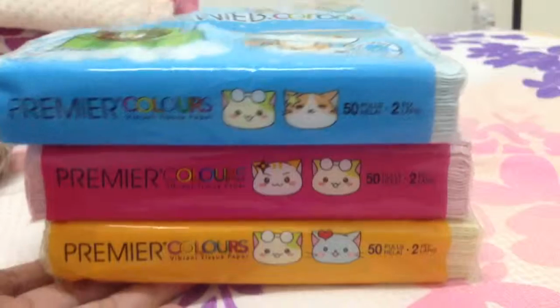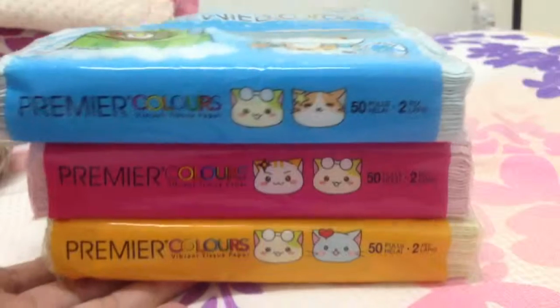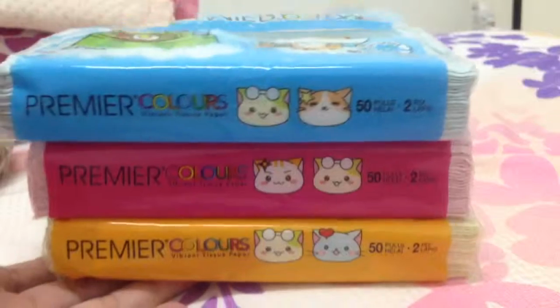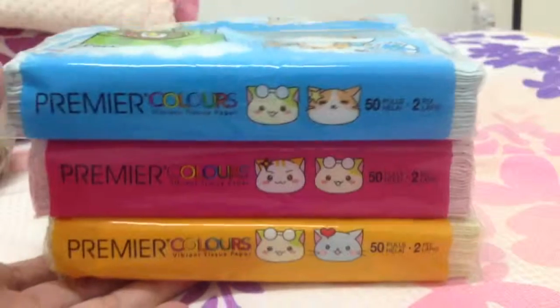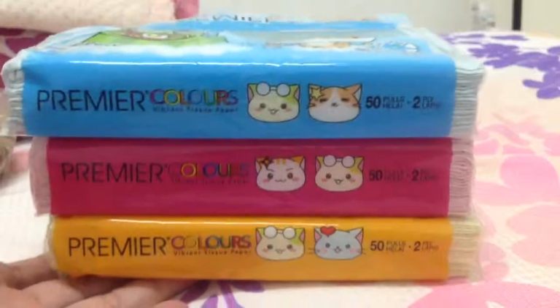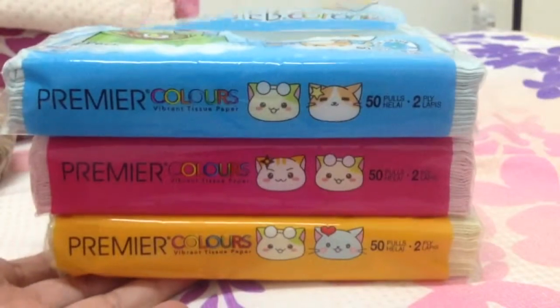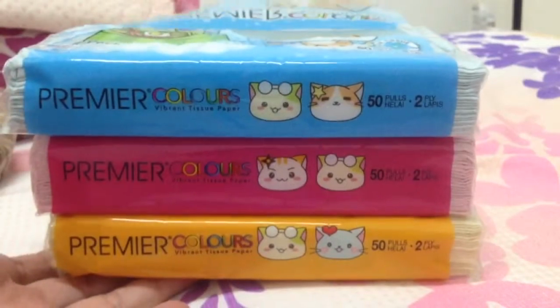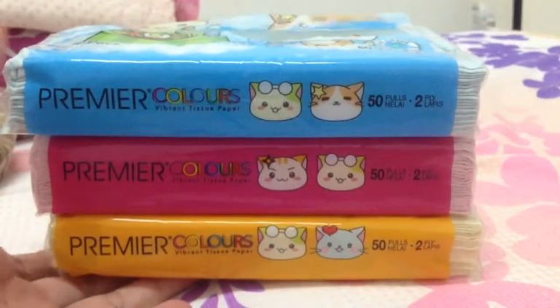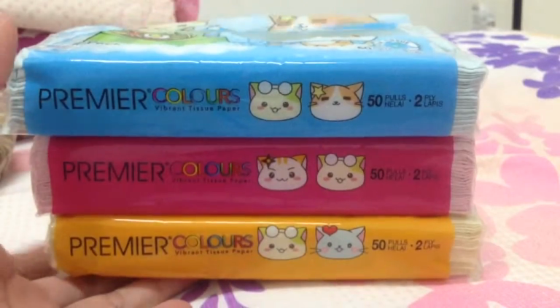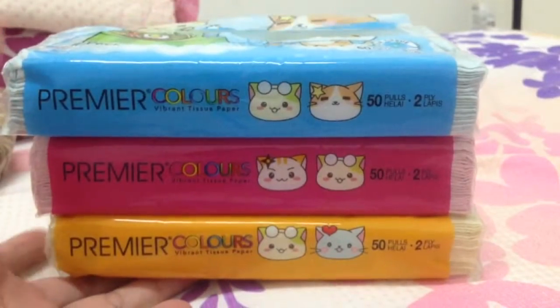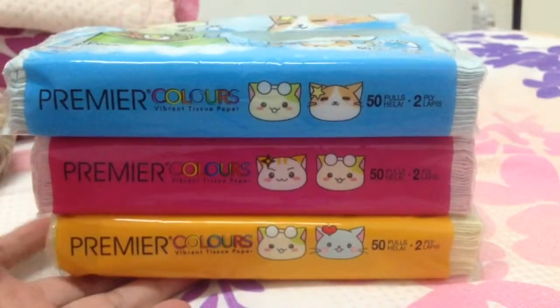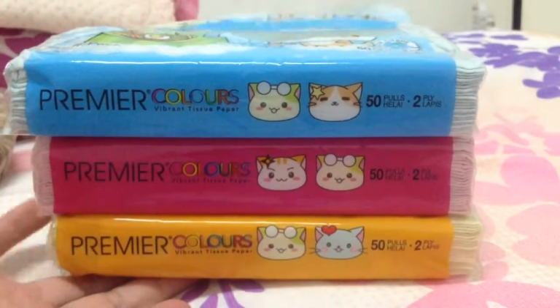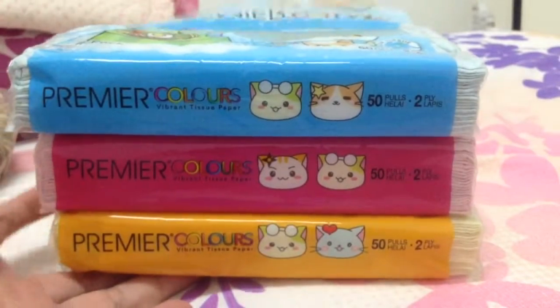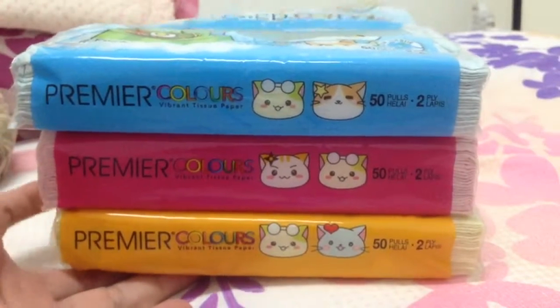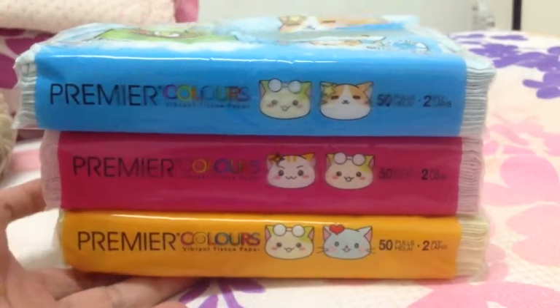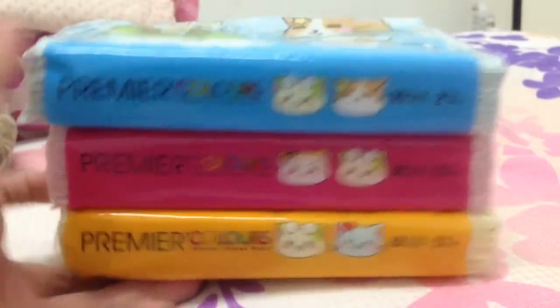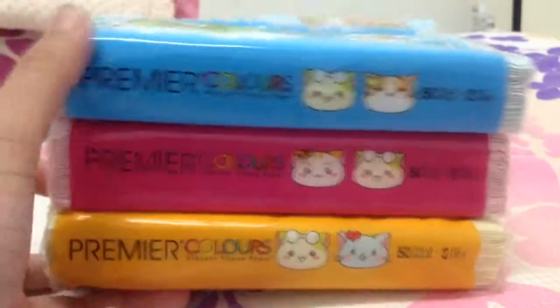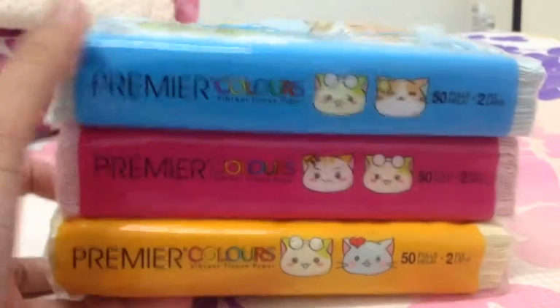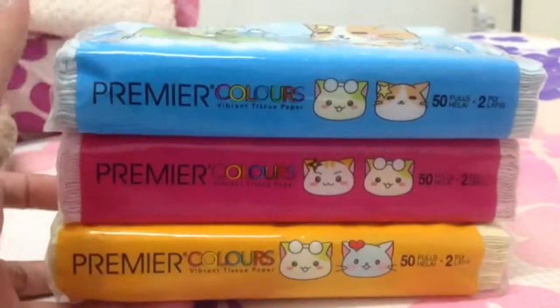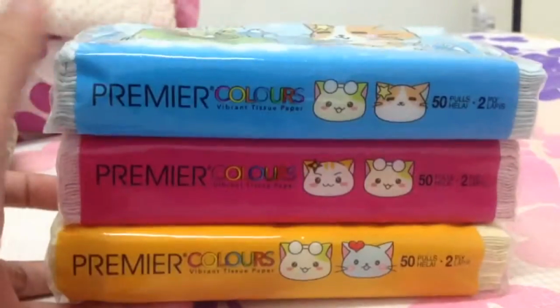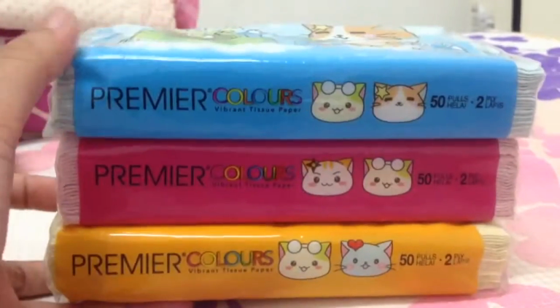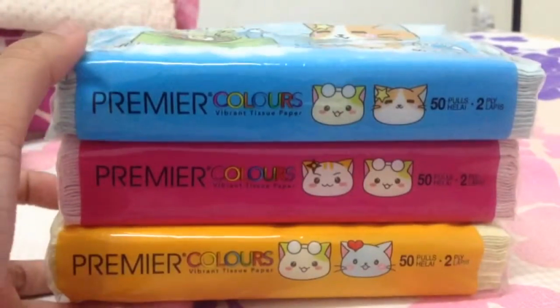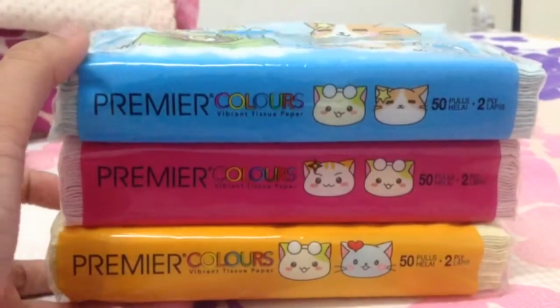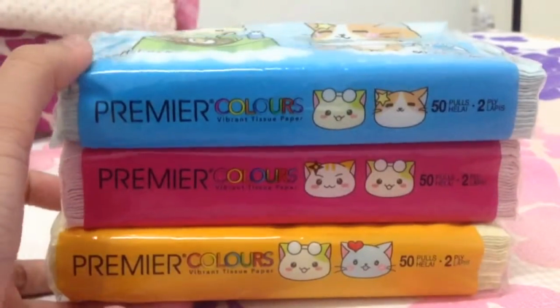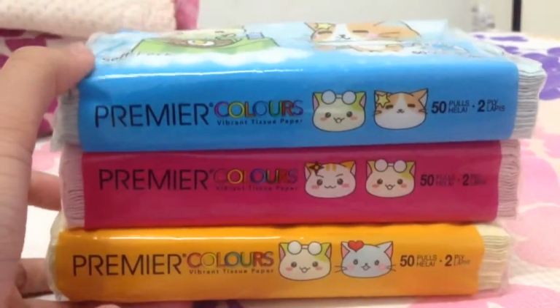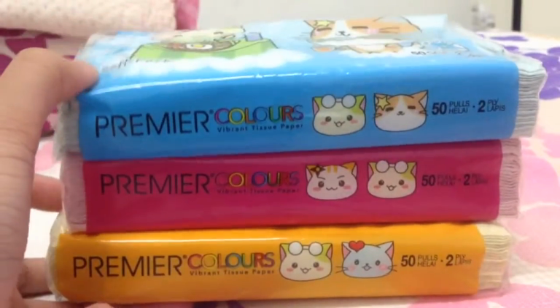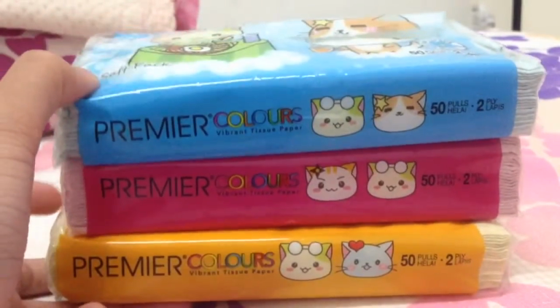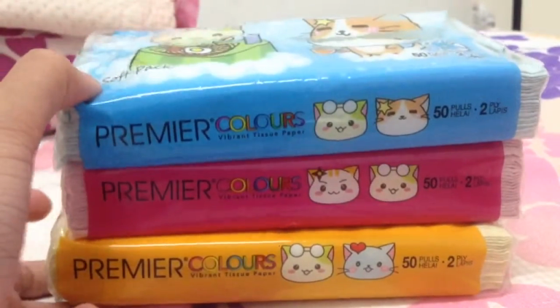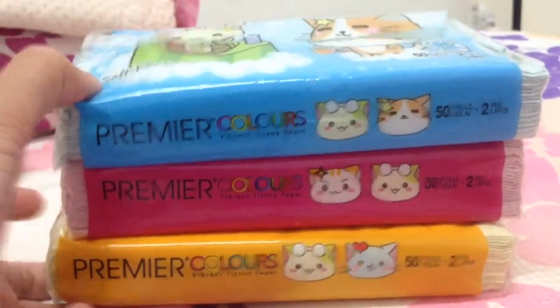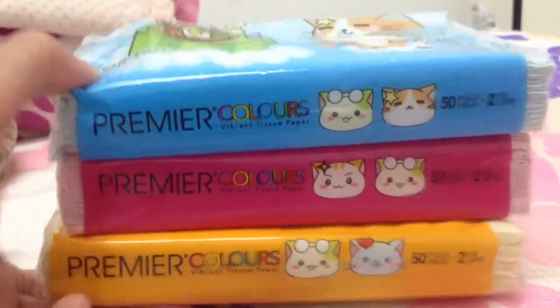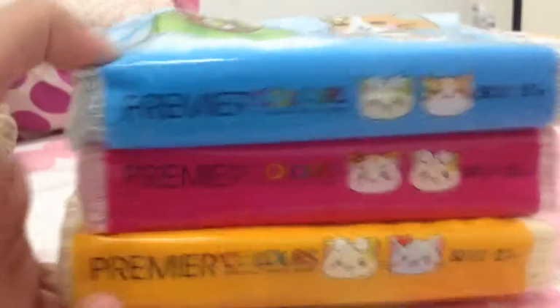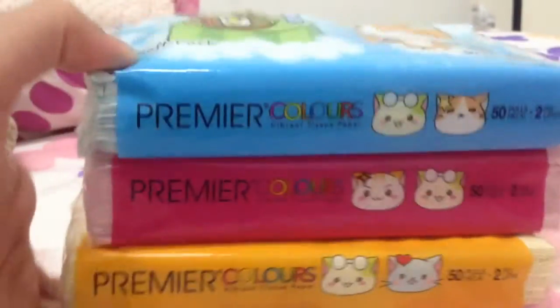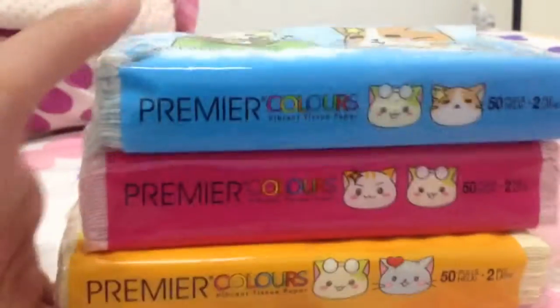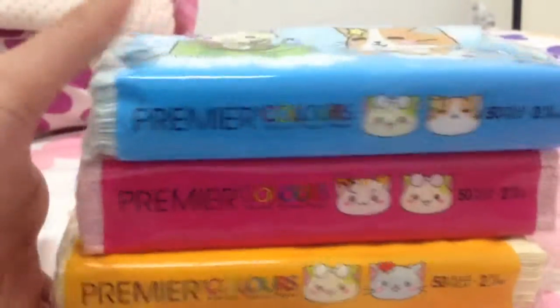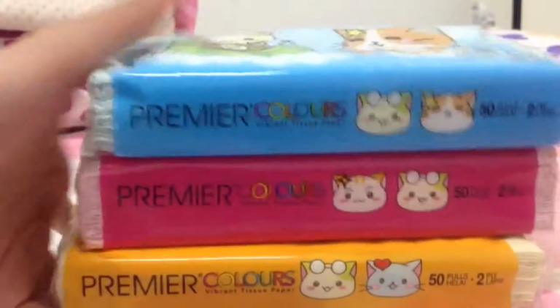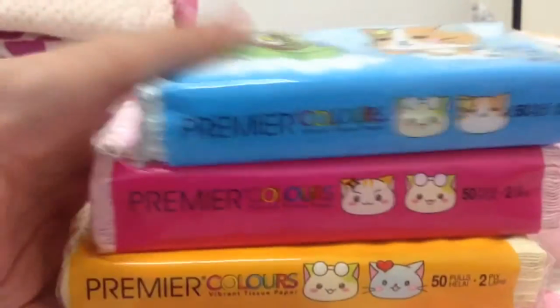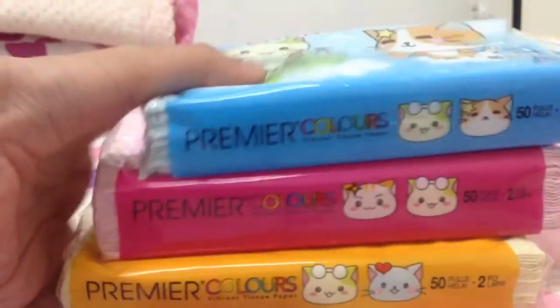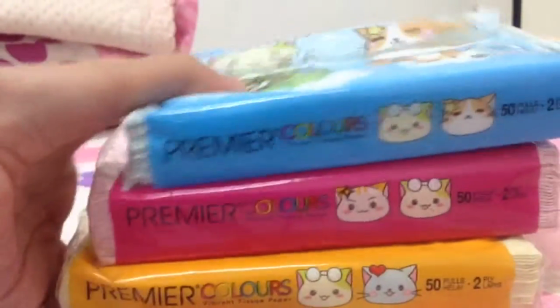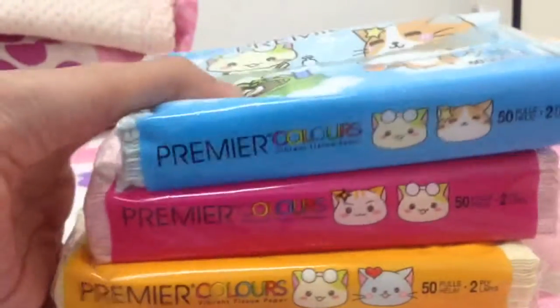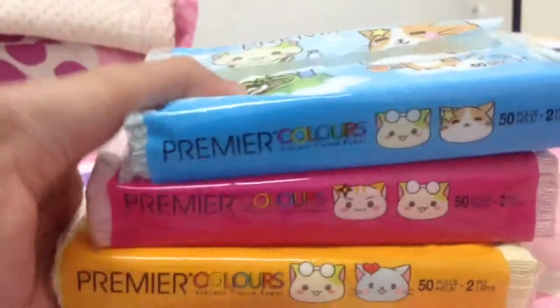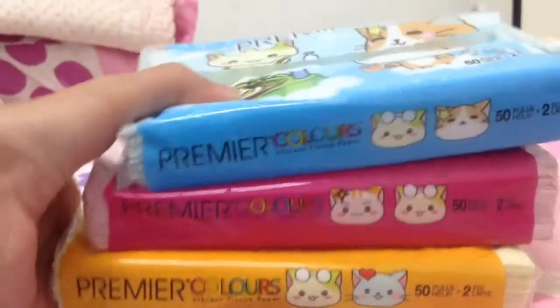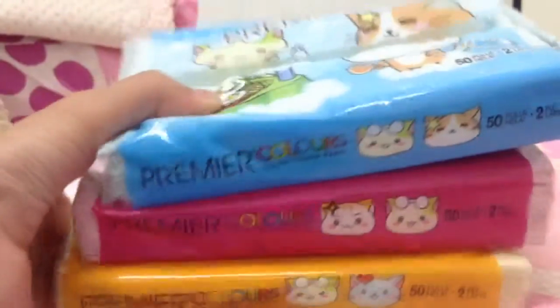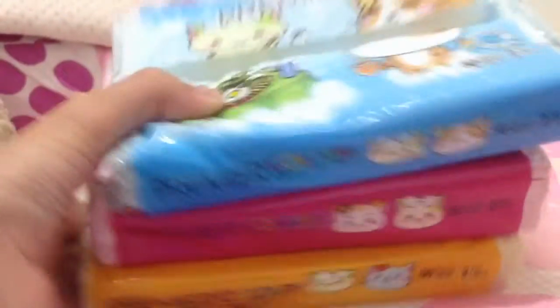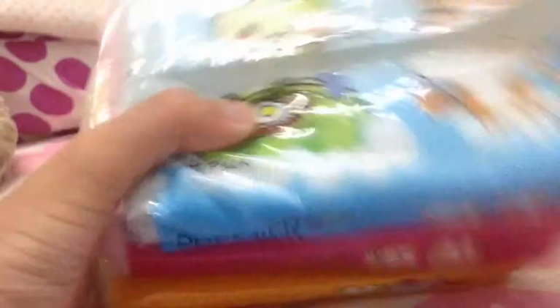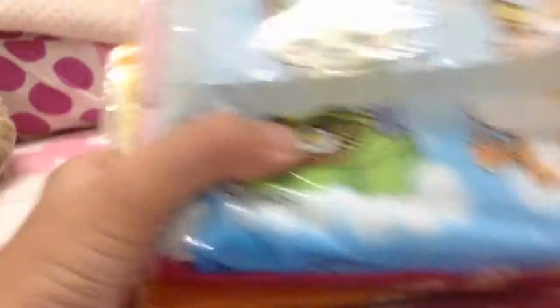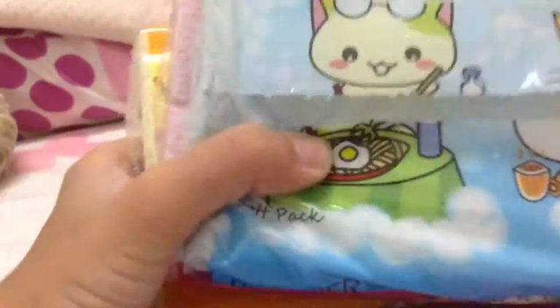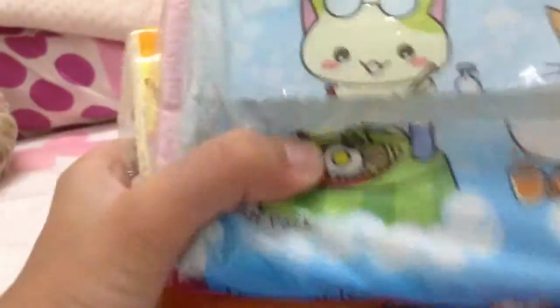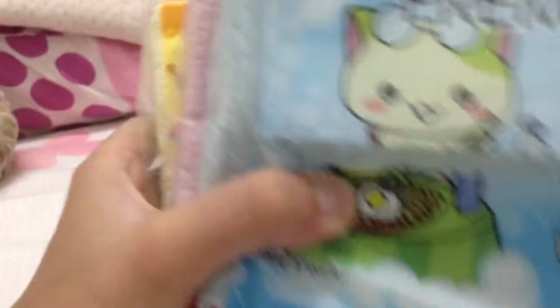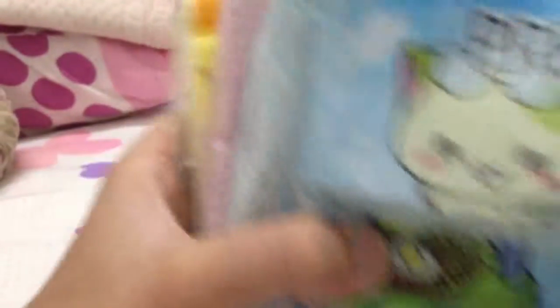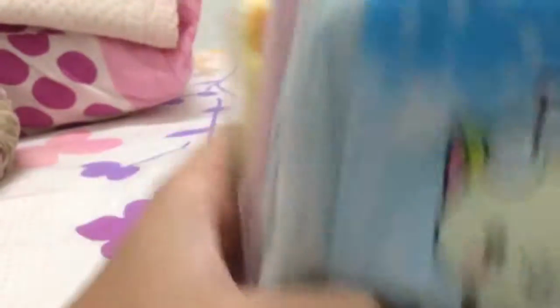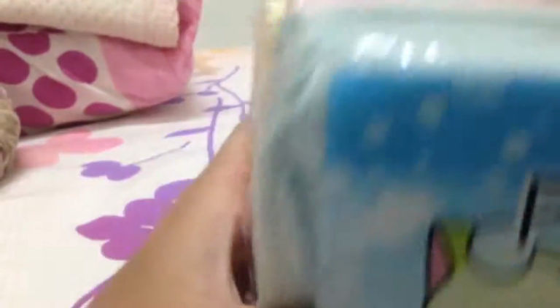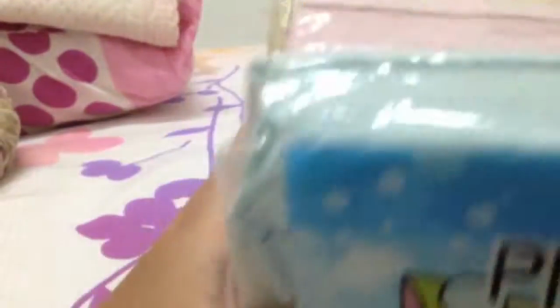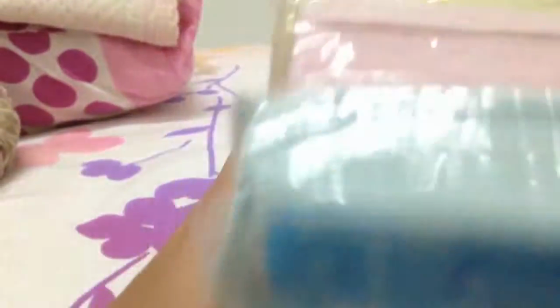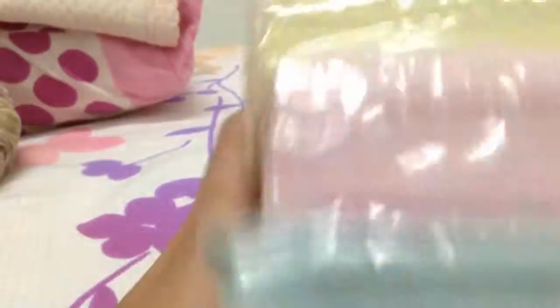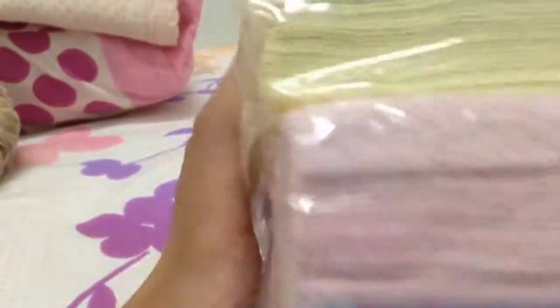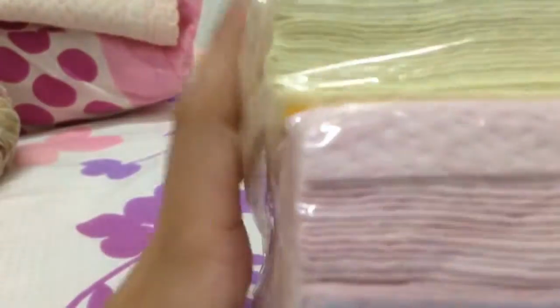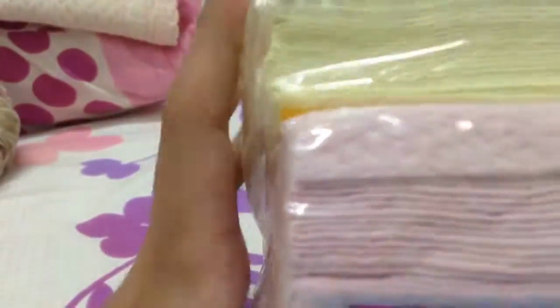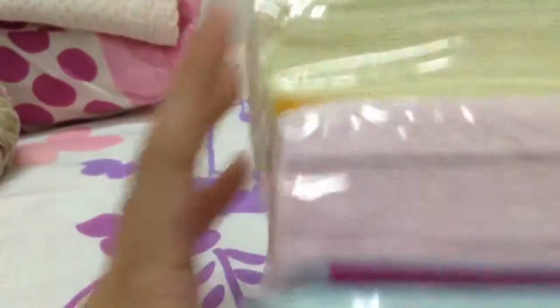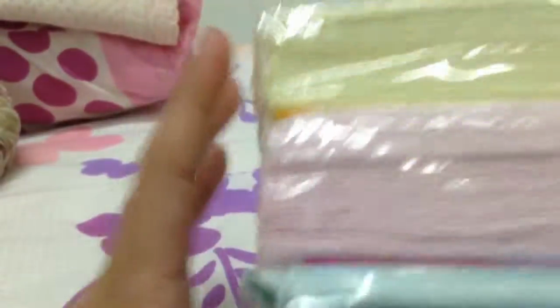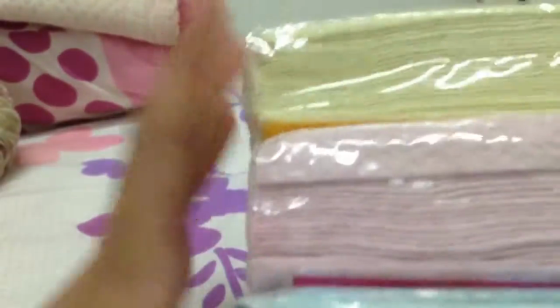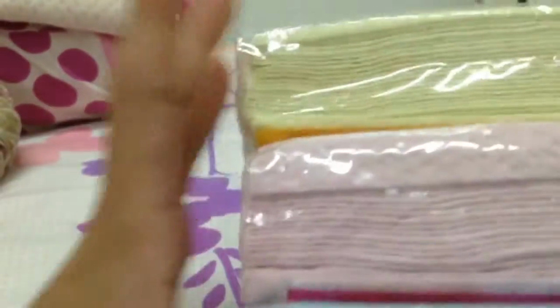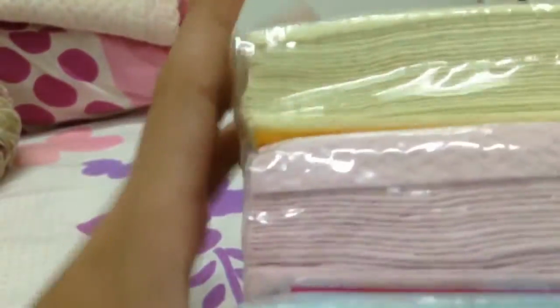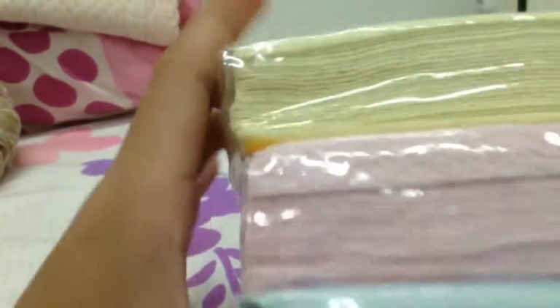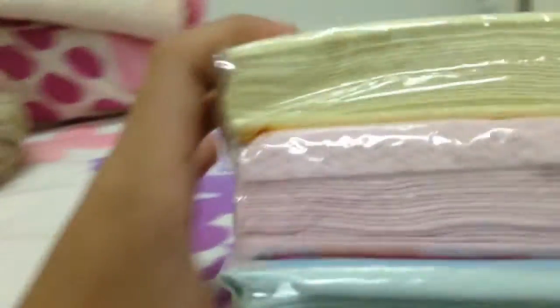Hey guys, I'll be posting up one of my other videos. I got three color tissue.